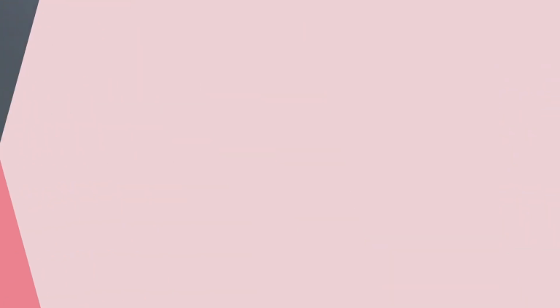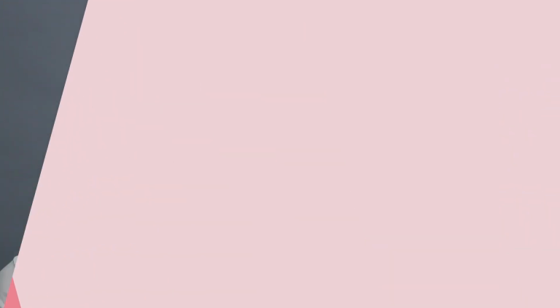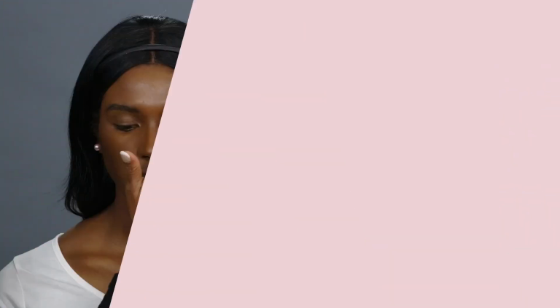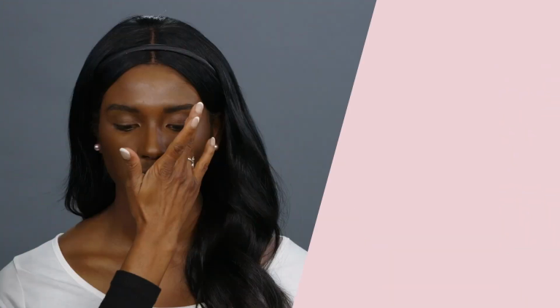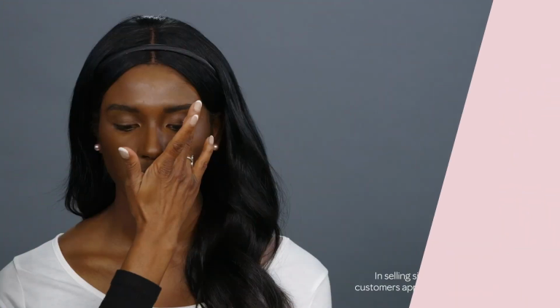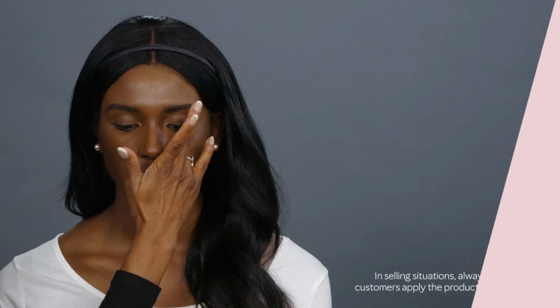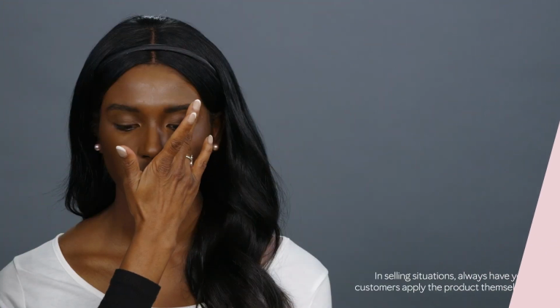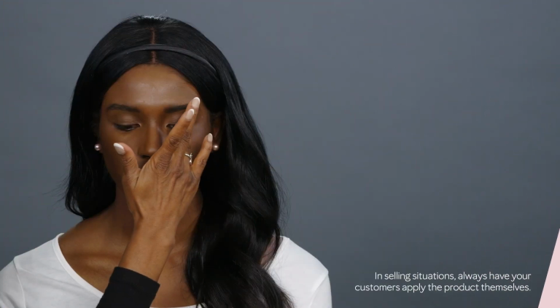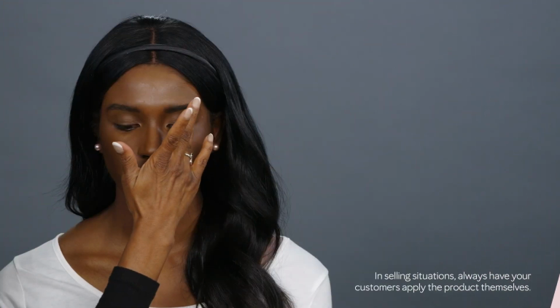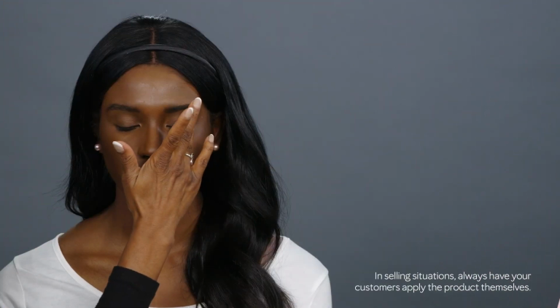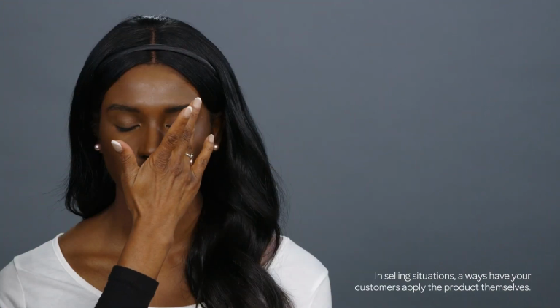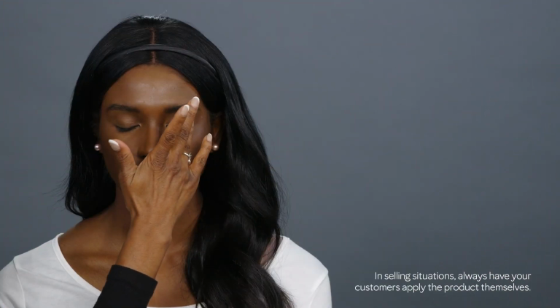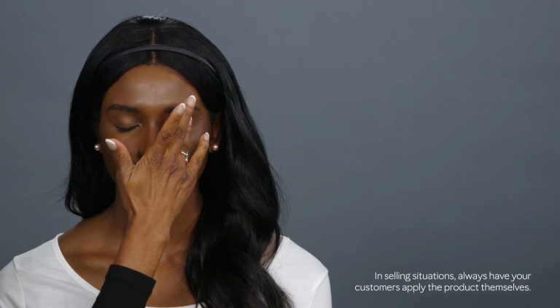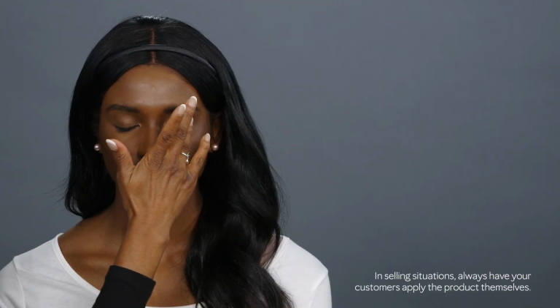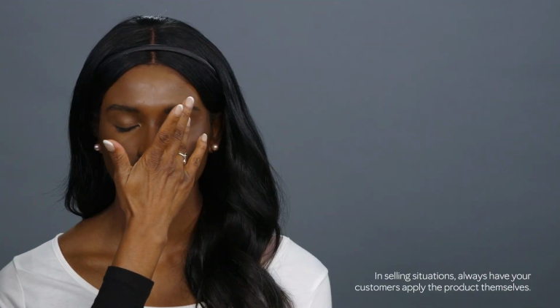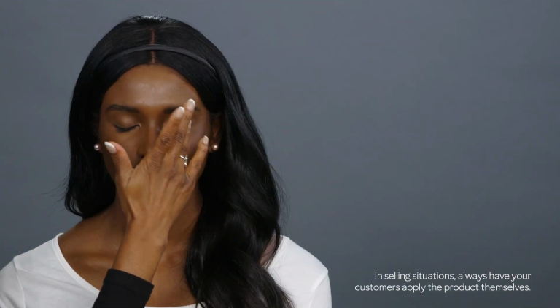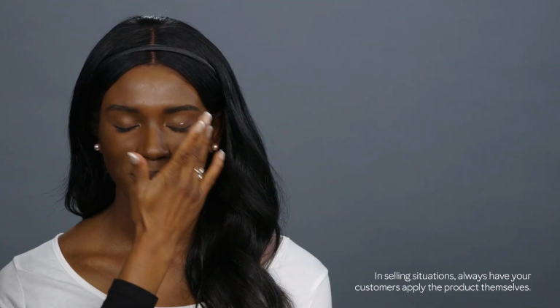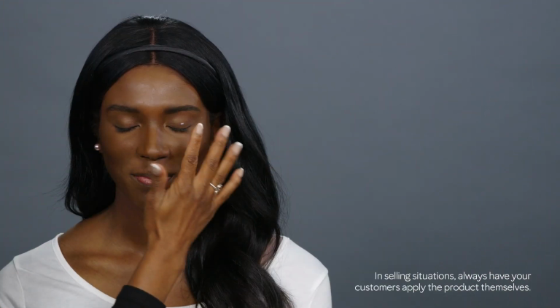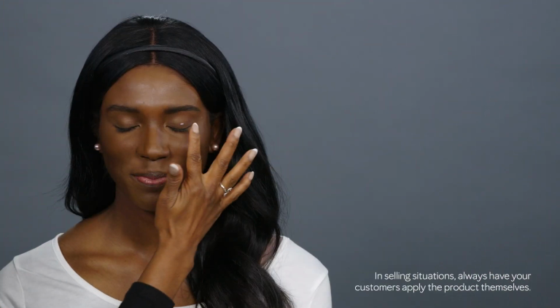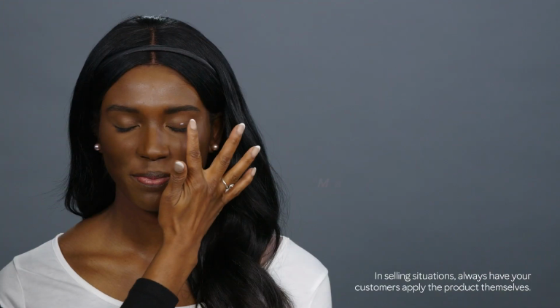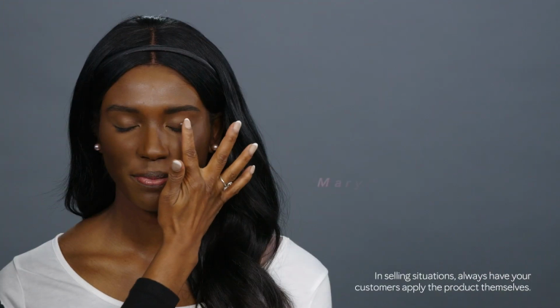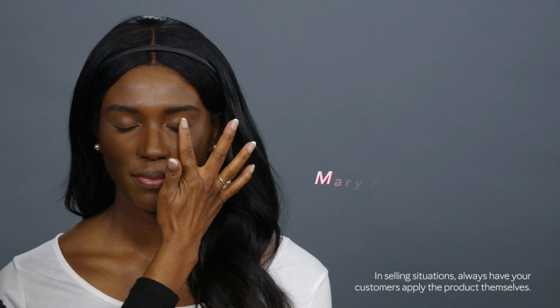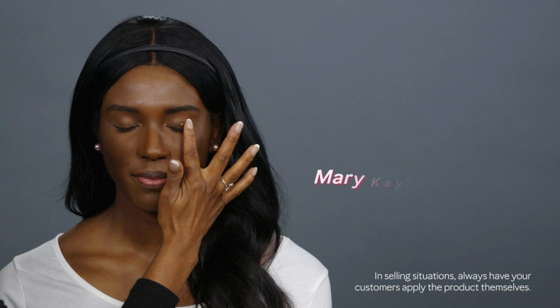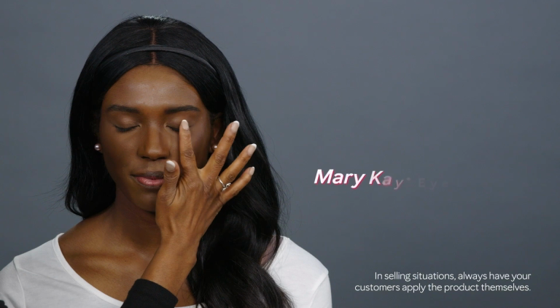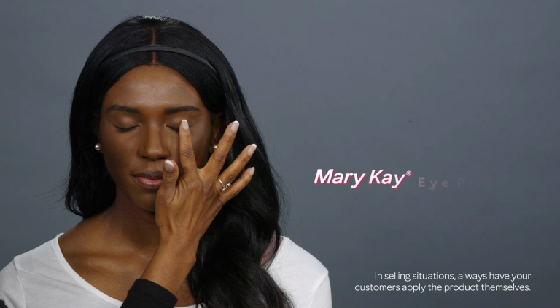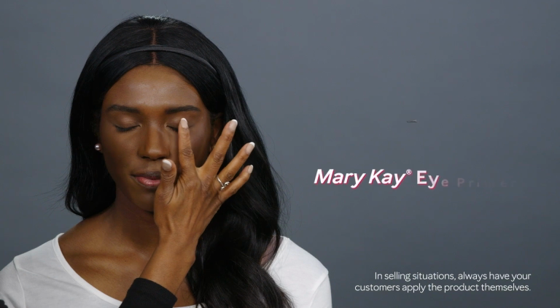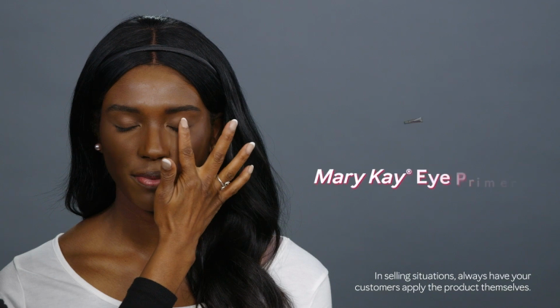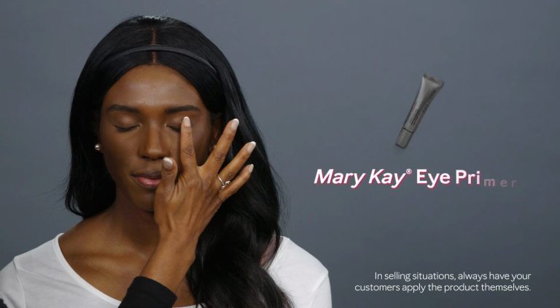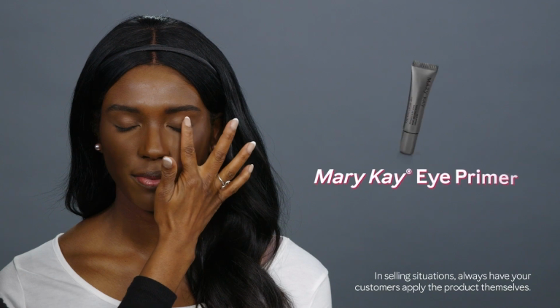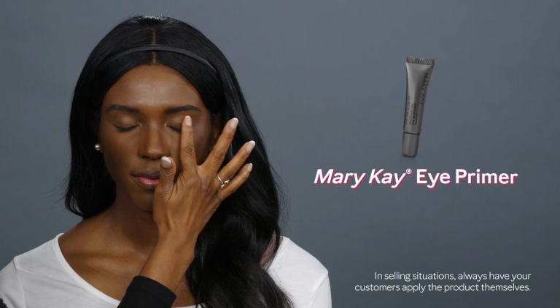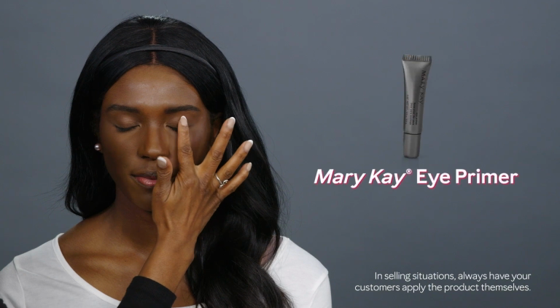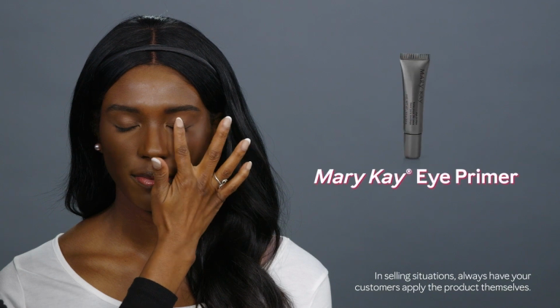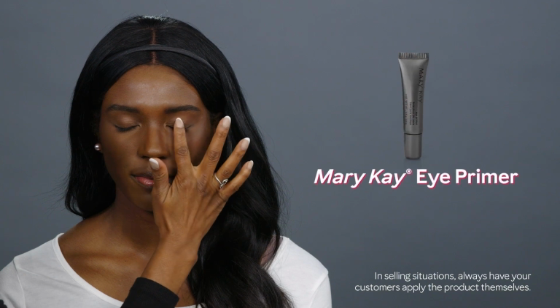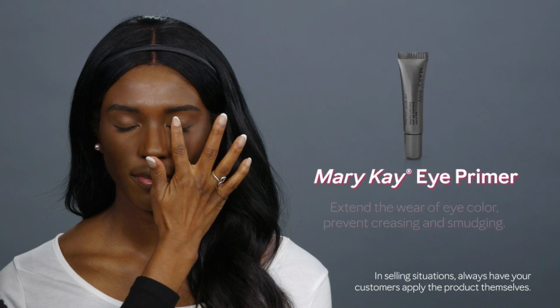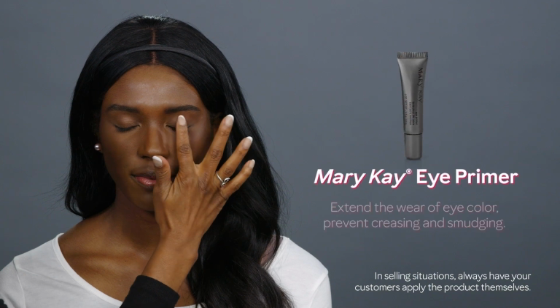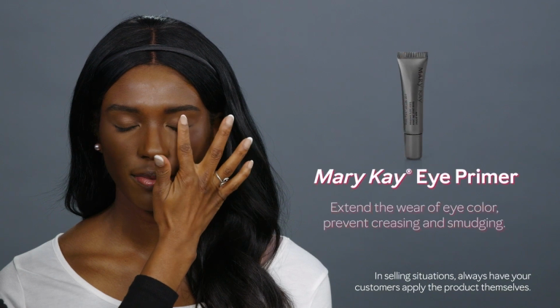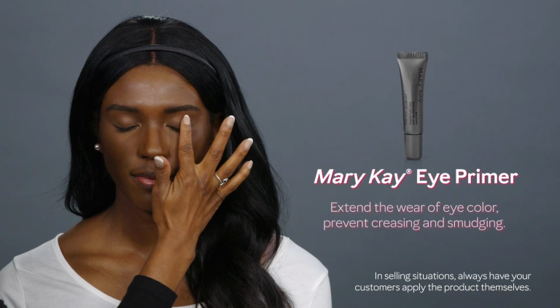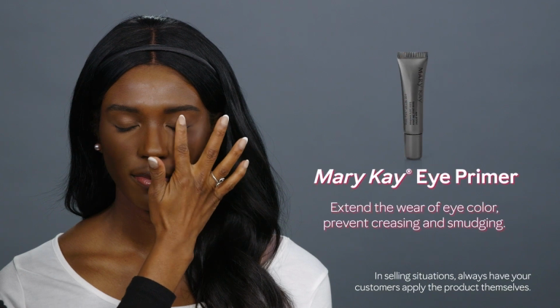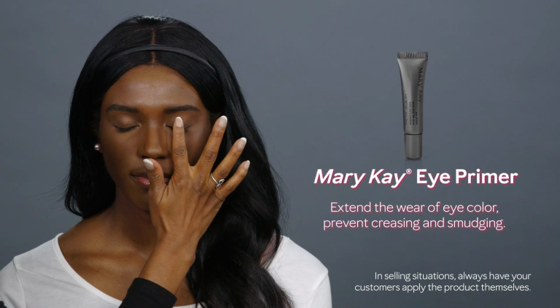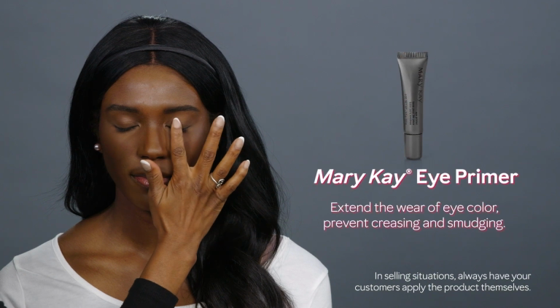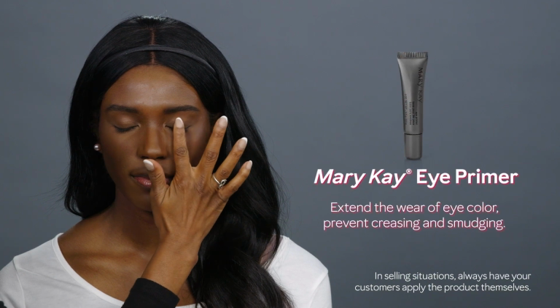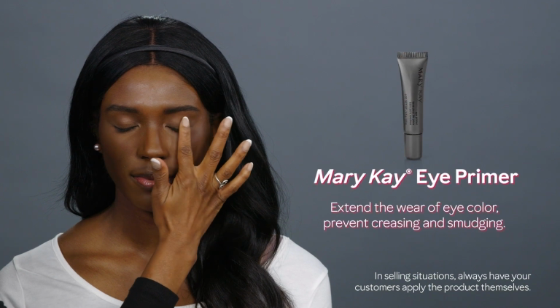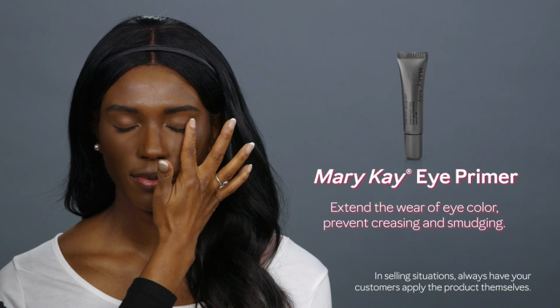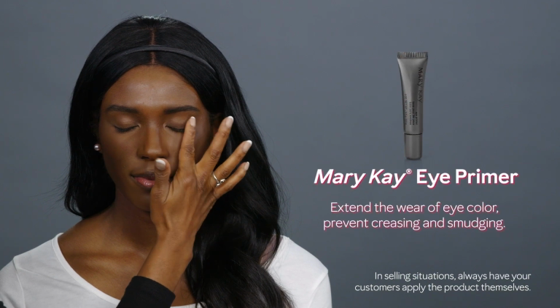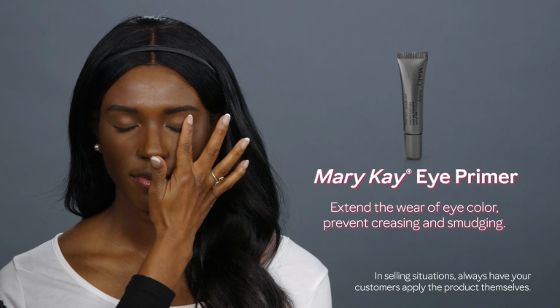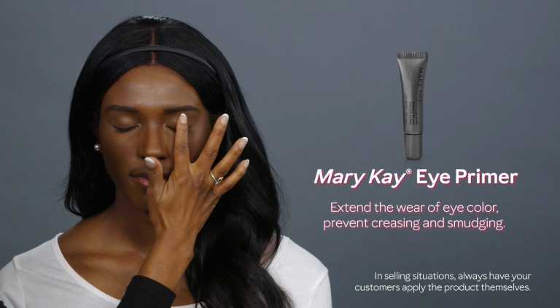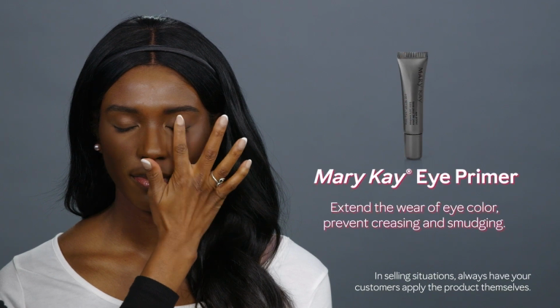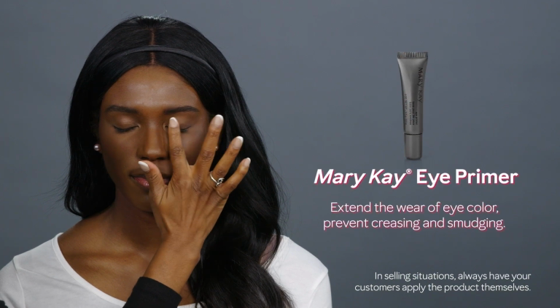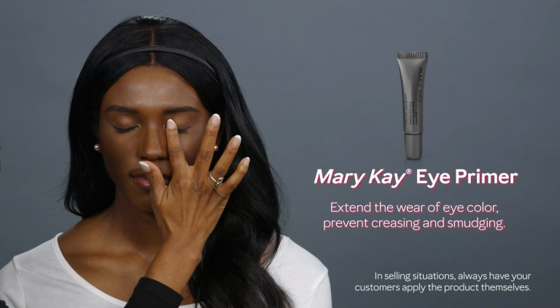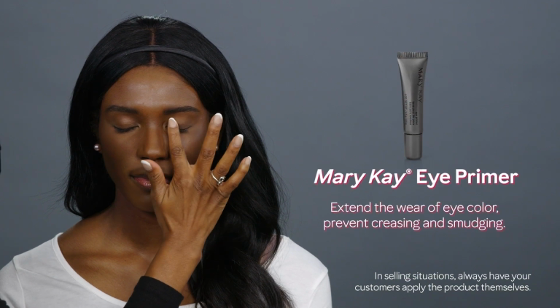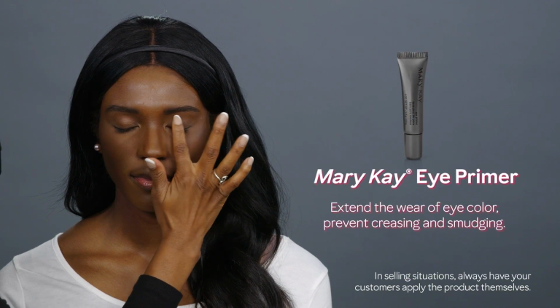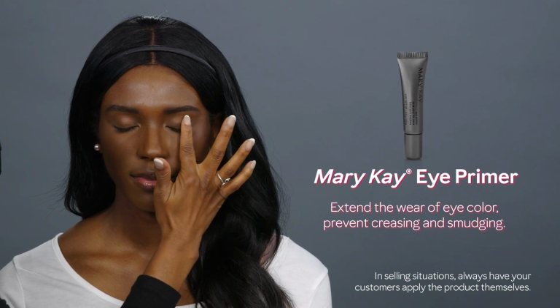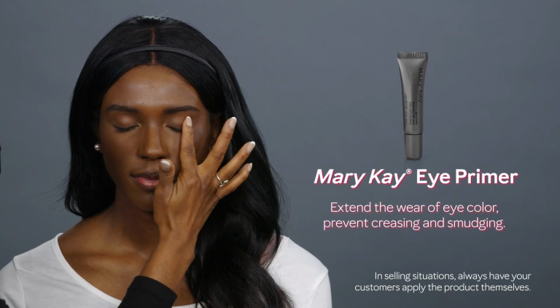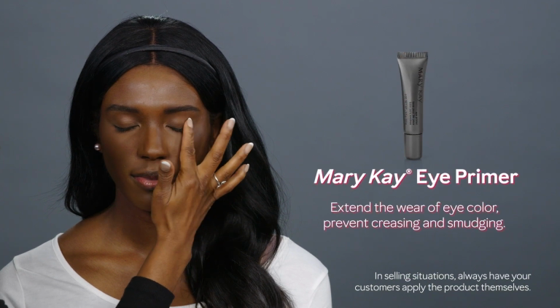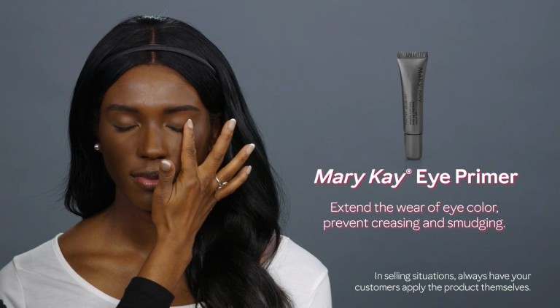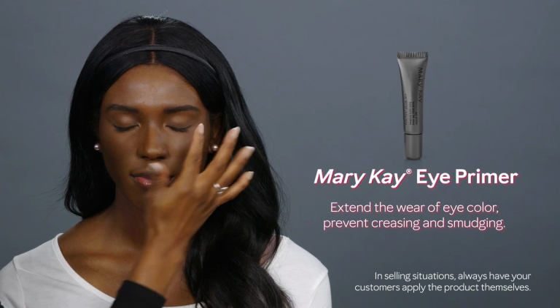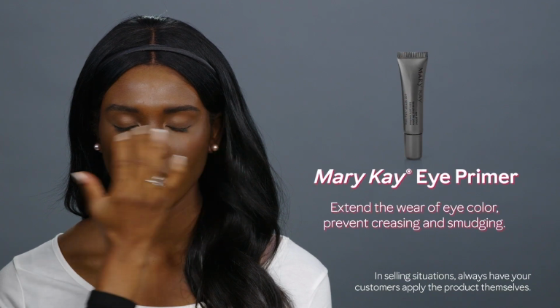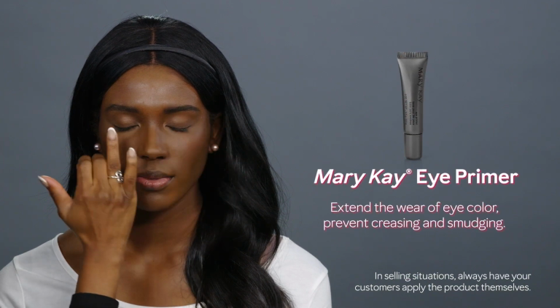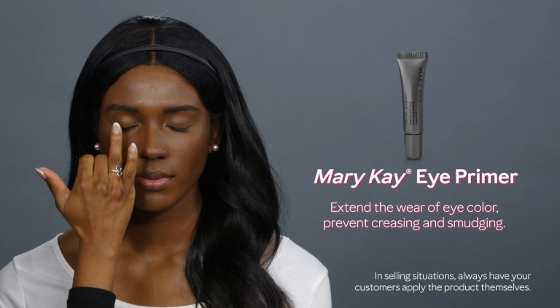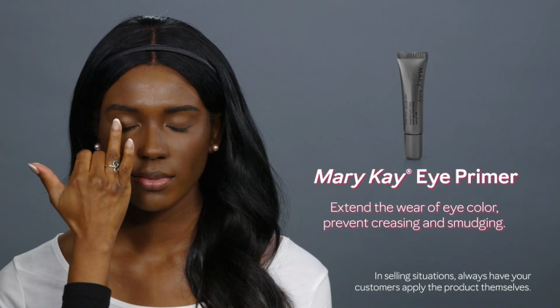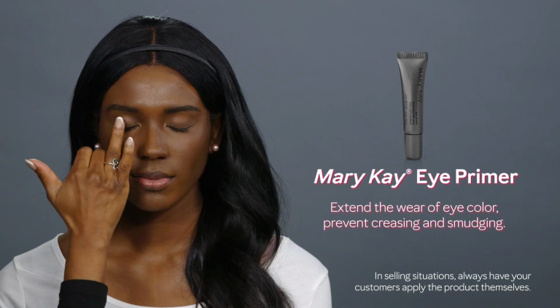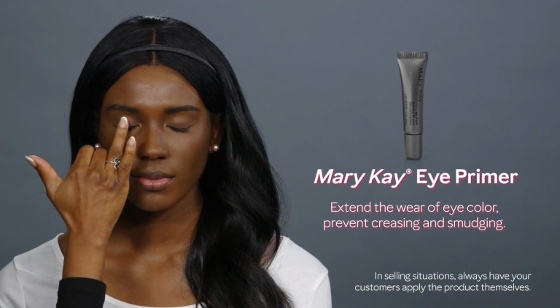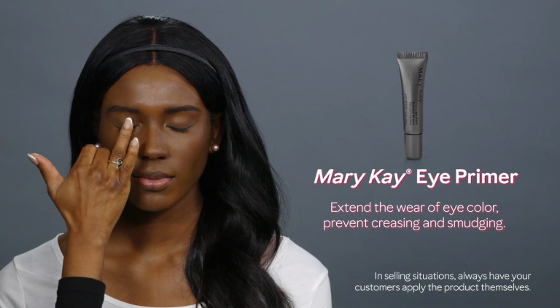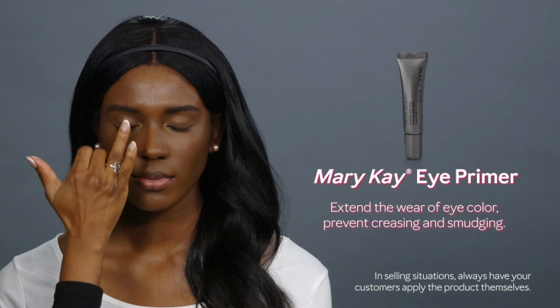To create this bronze berry color look, start with the eyes primed using the Mary Kay Eye Primer.